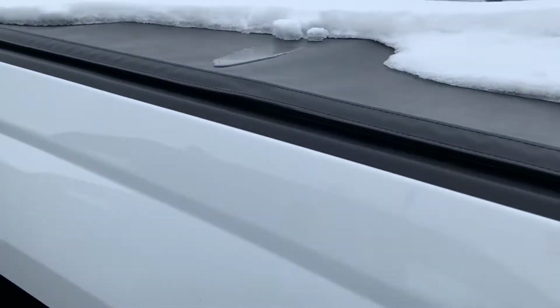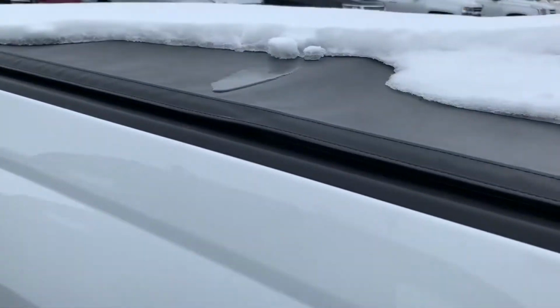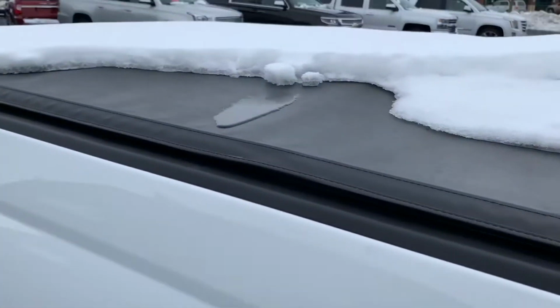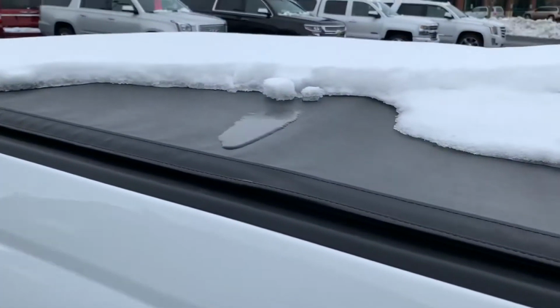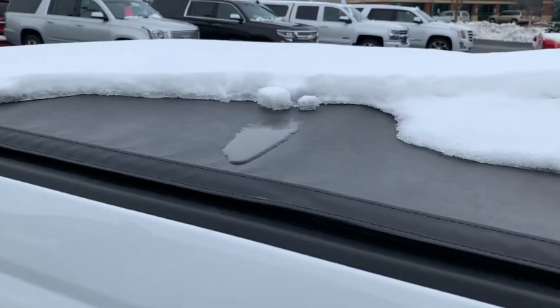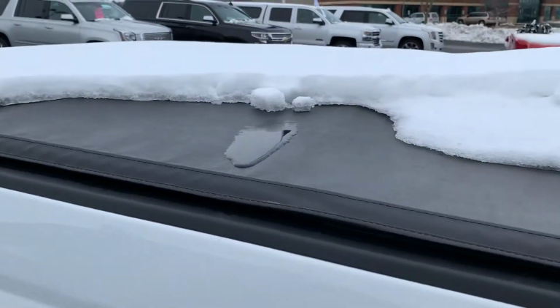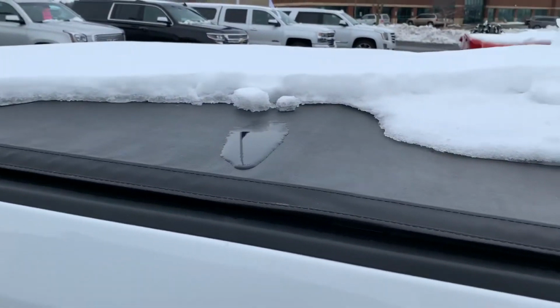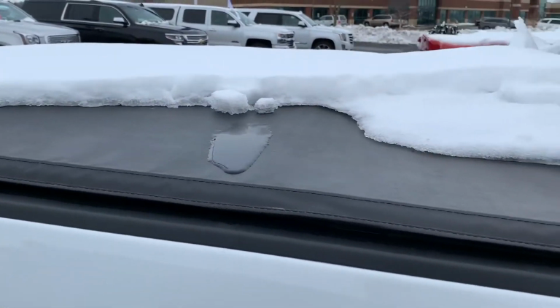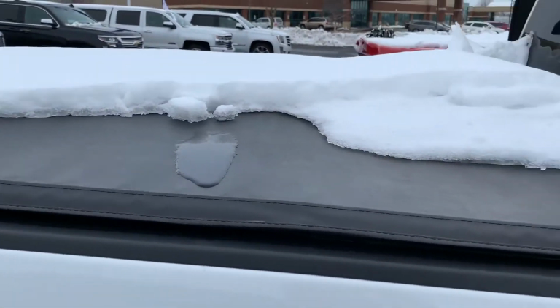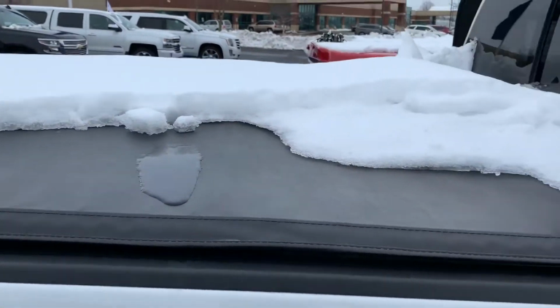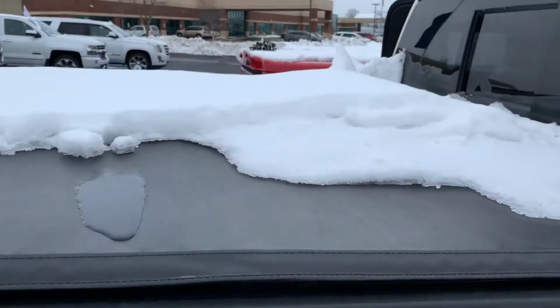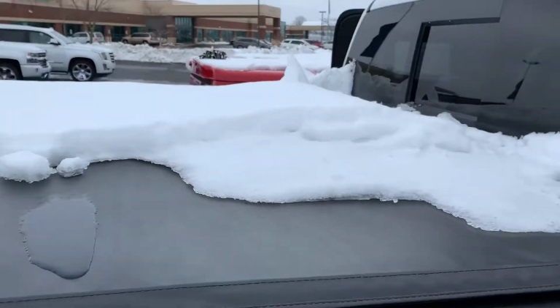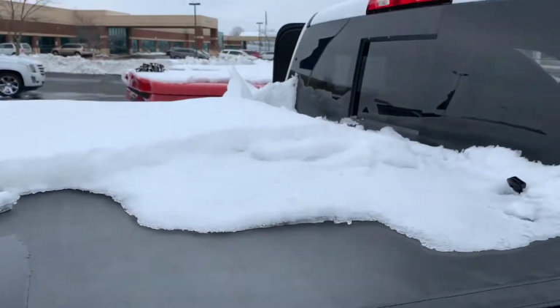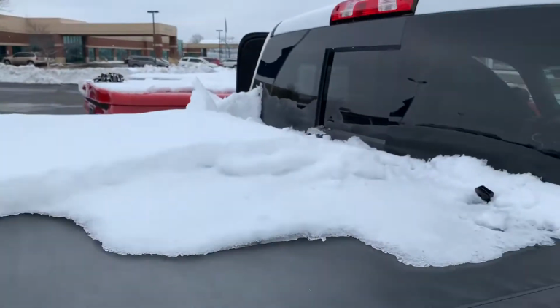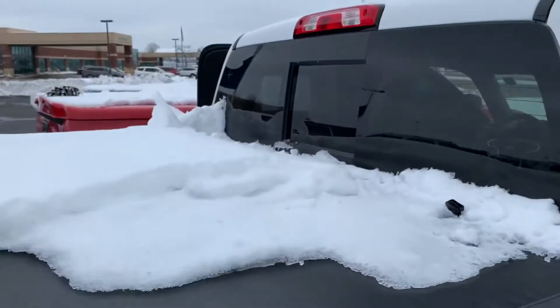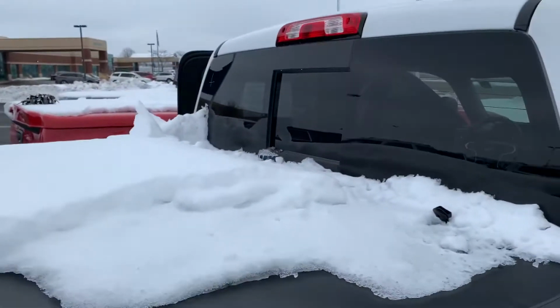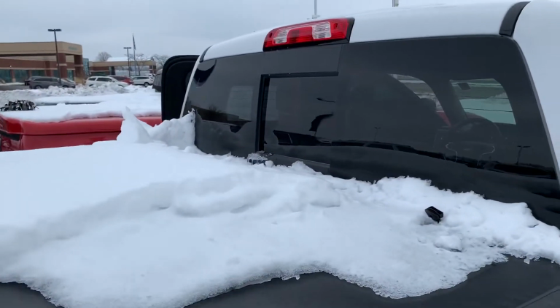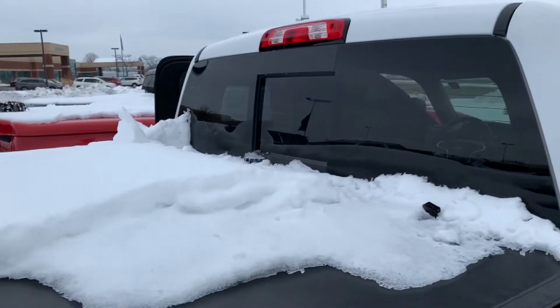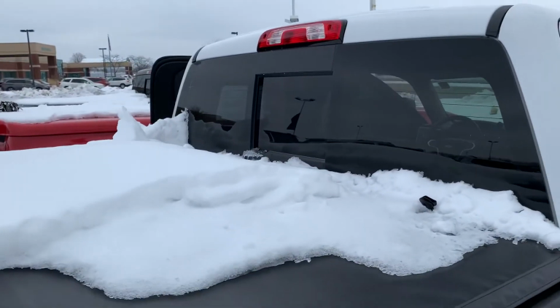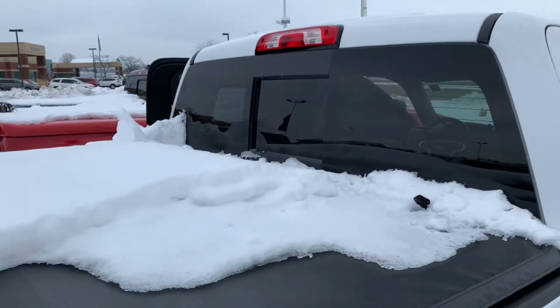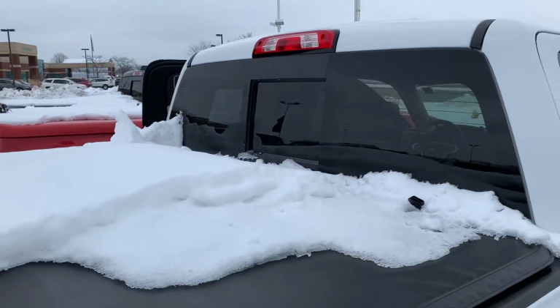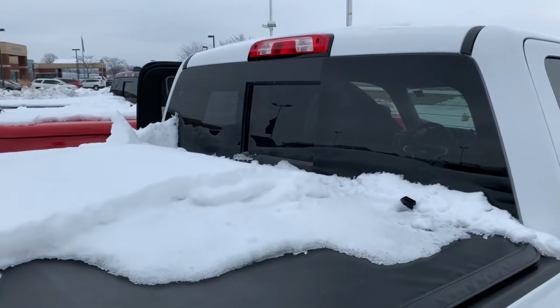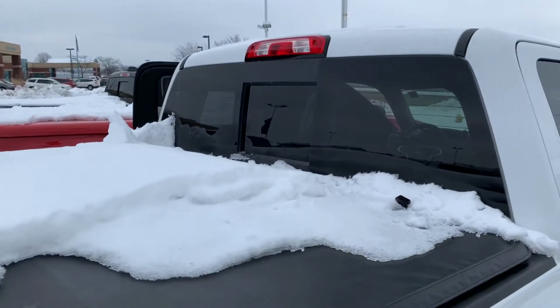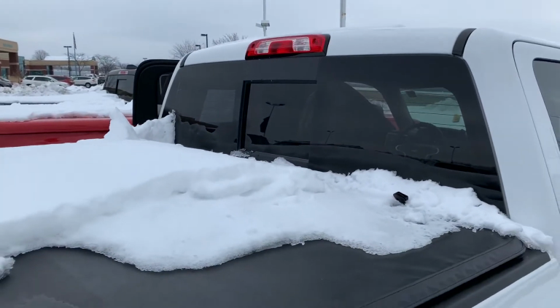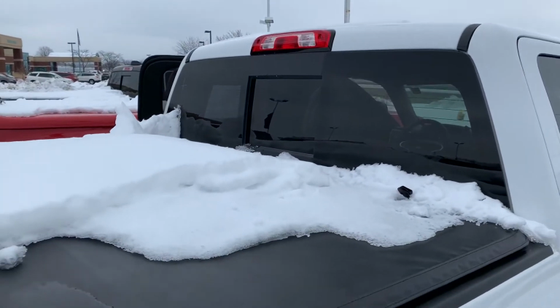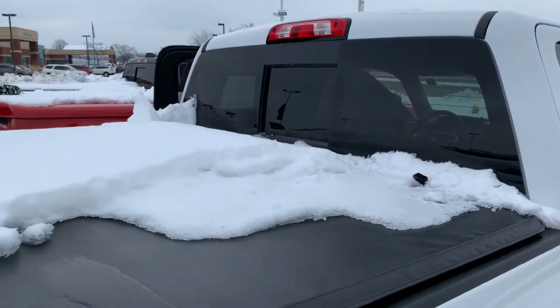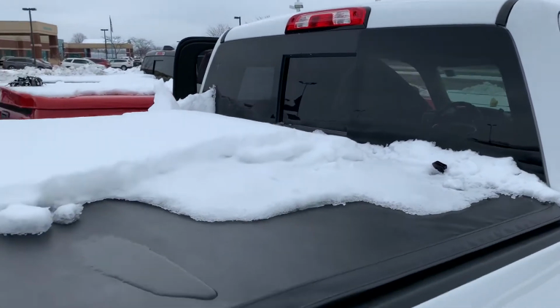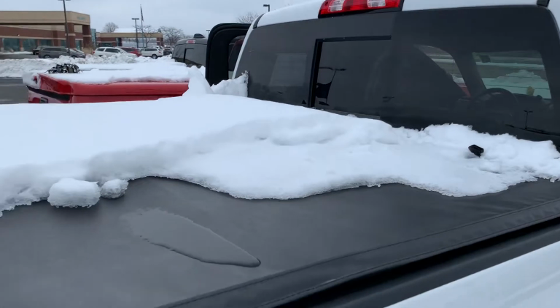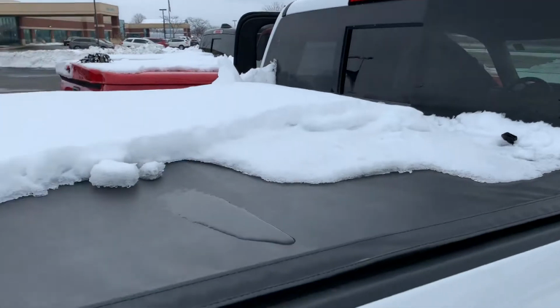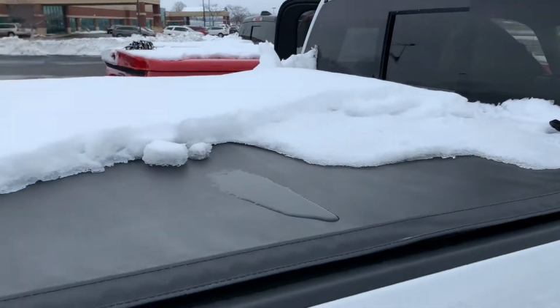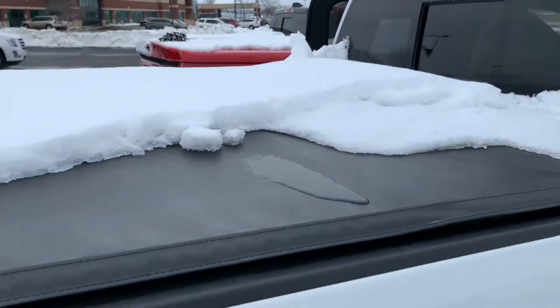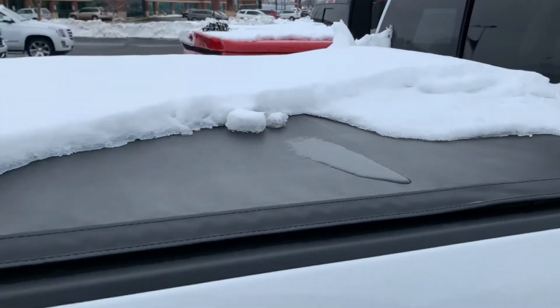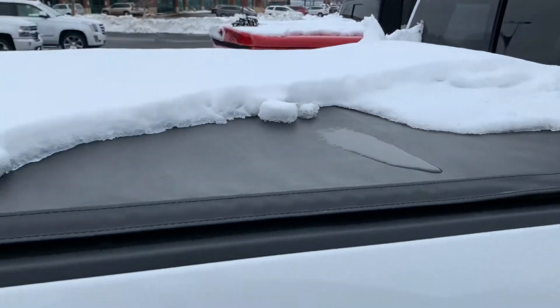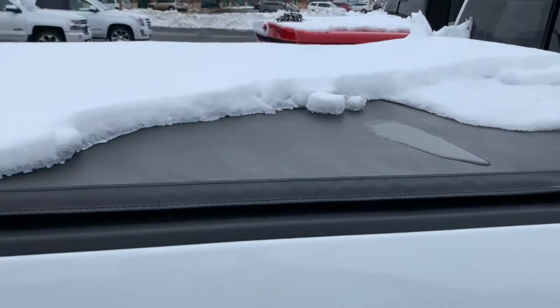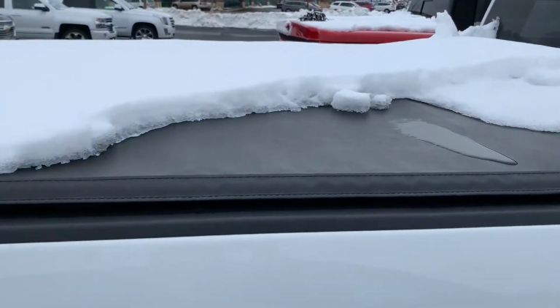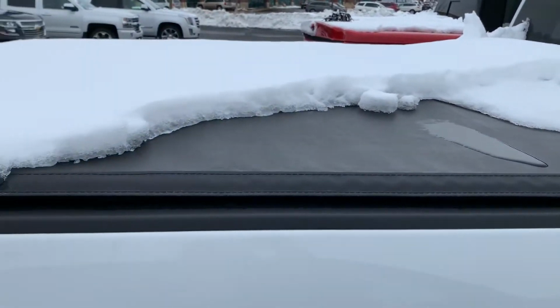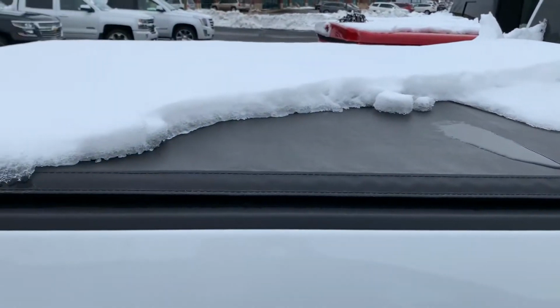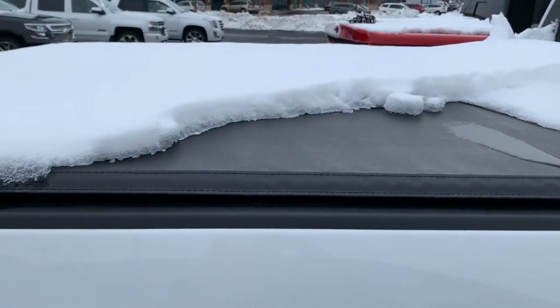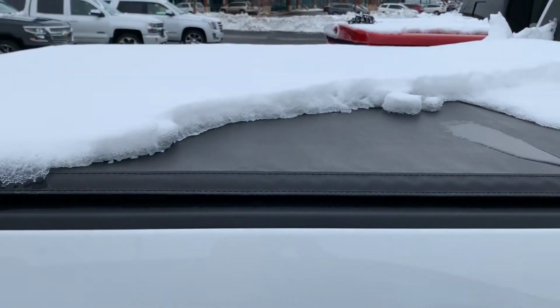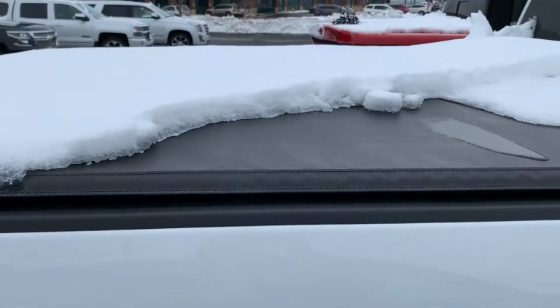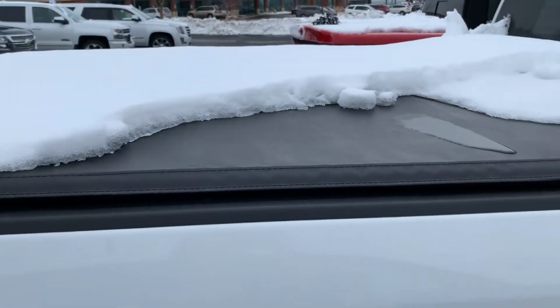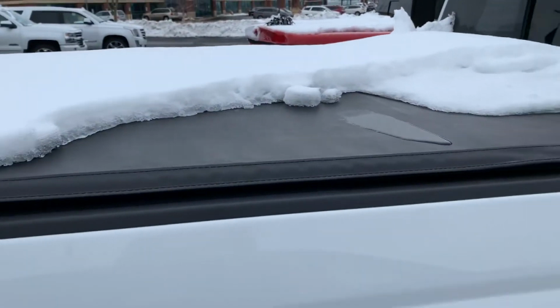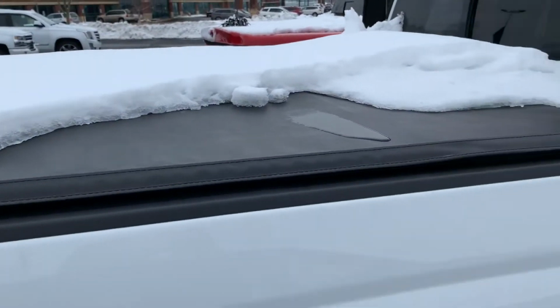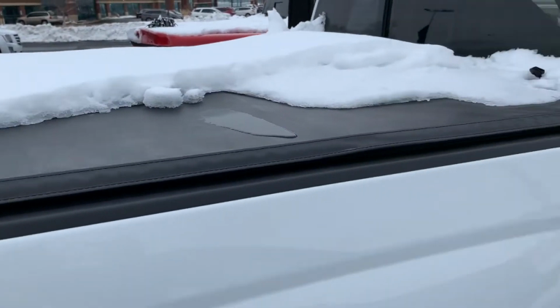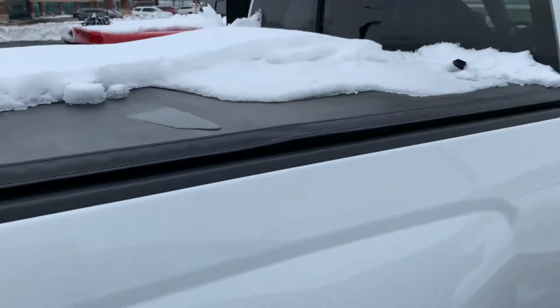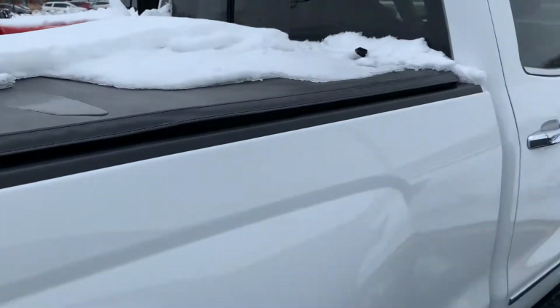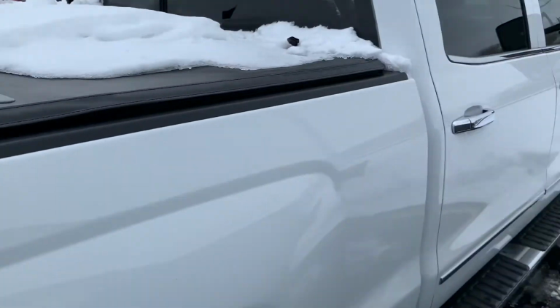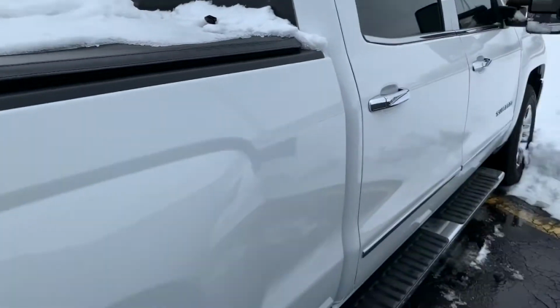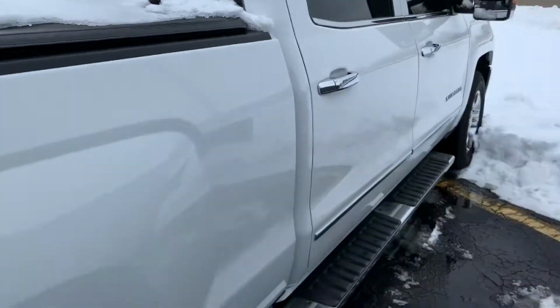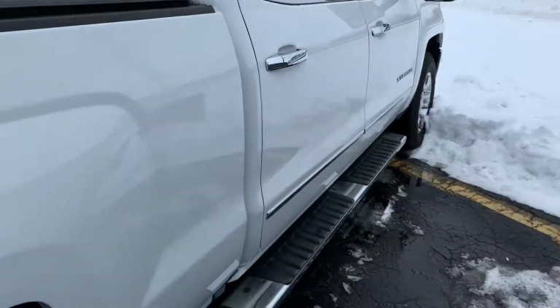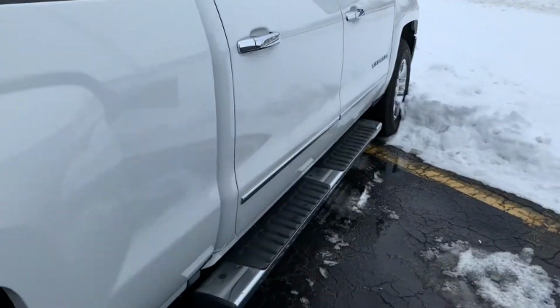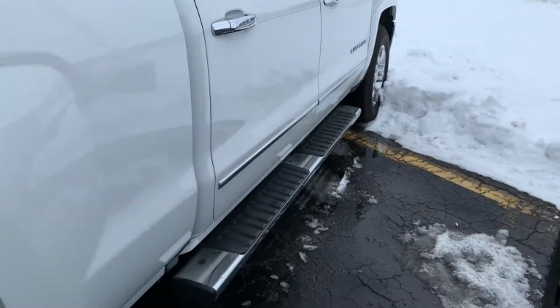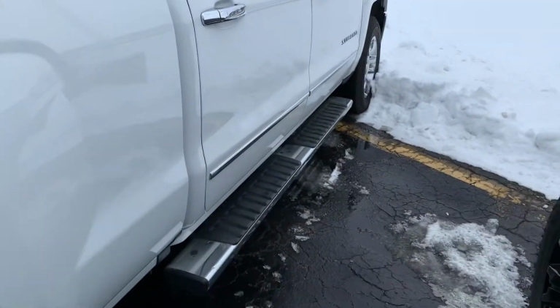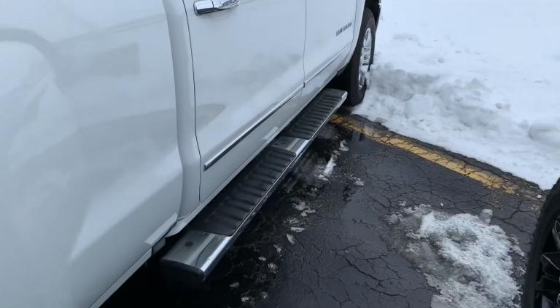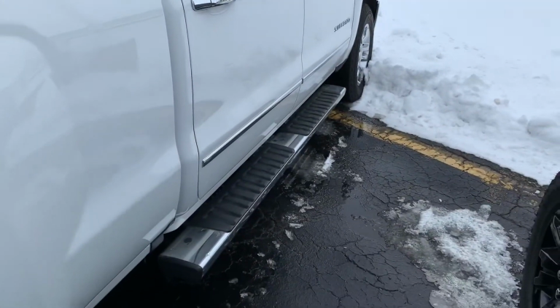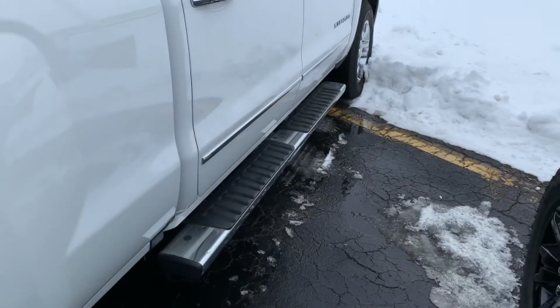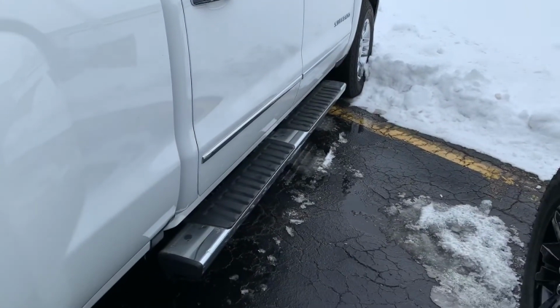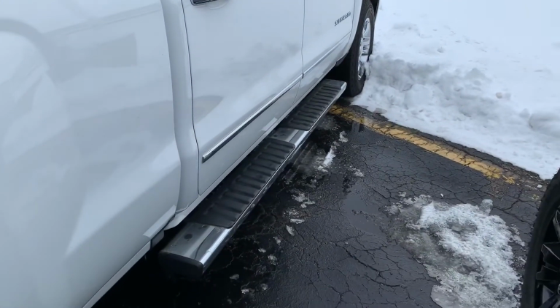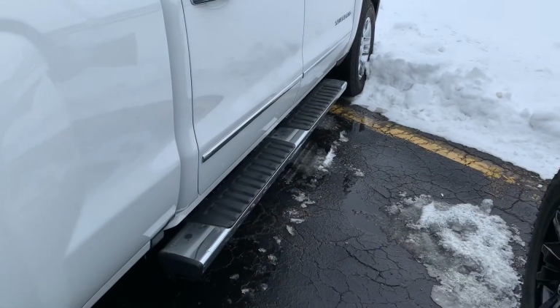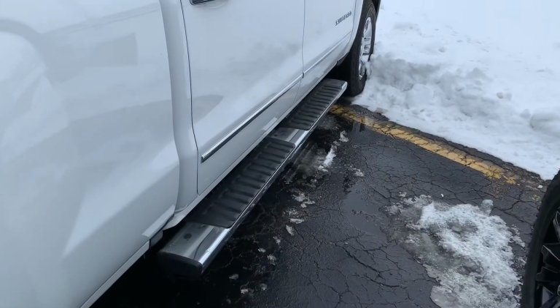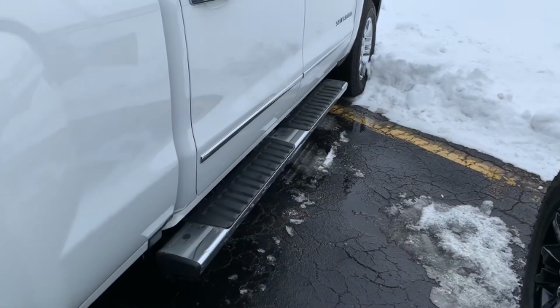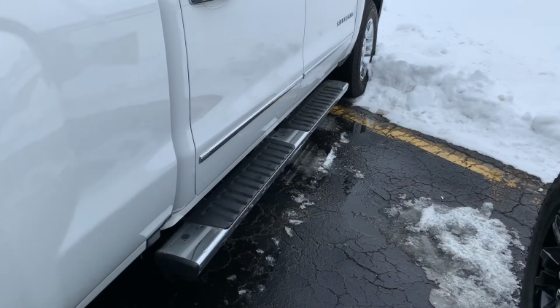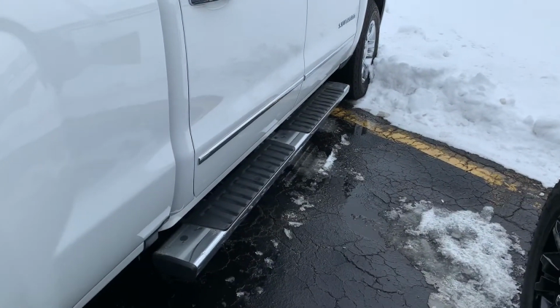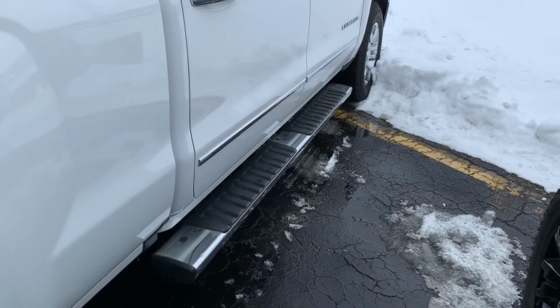I'm doing a quick shot of the exterior here for you. It does have the rear window, soft tonneau cover, and also has the assist steps here.